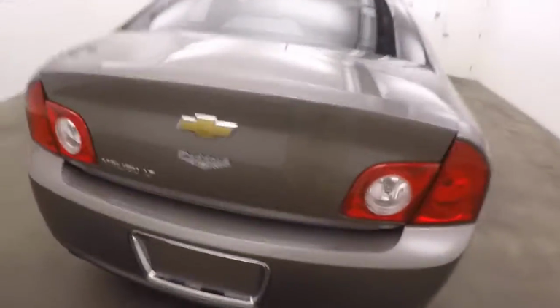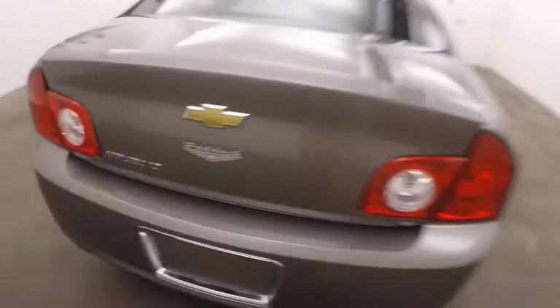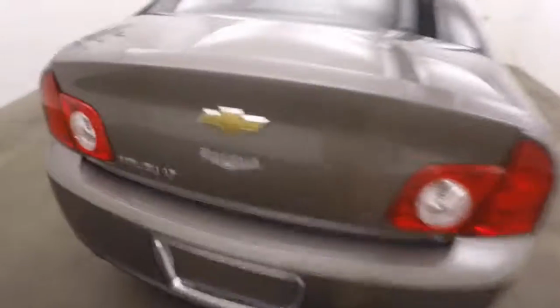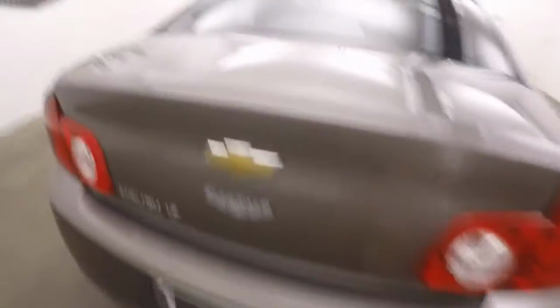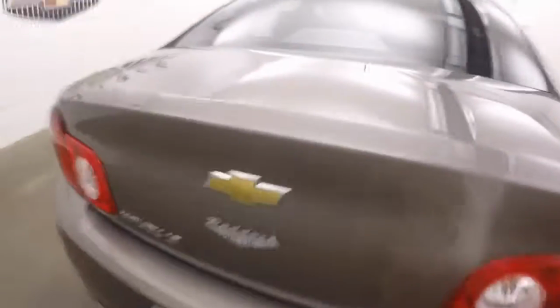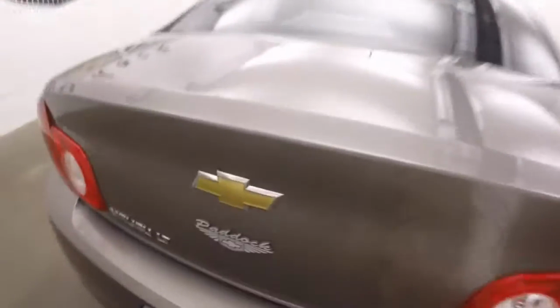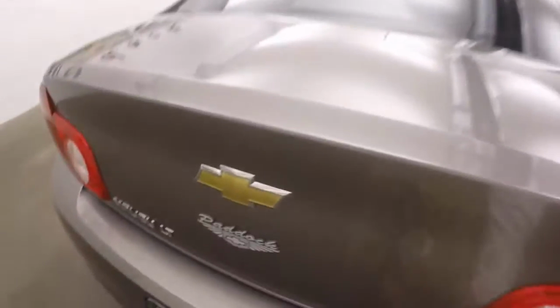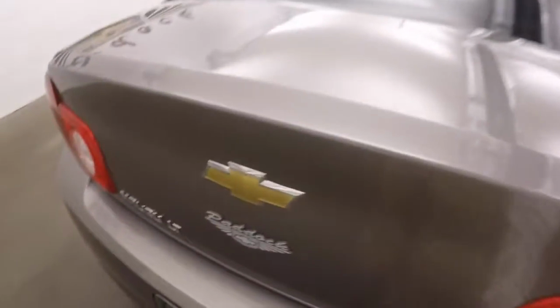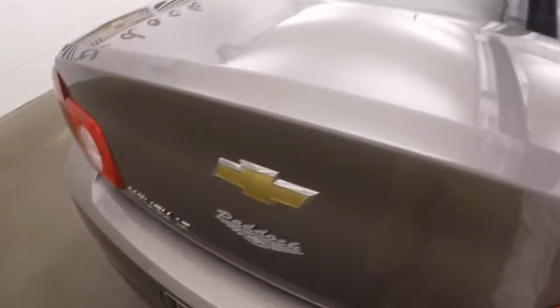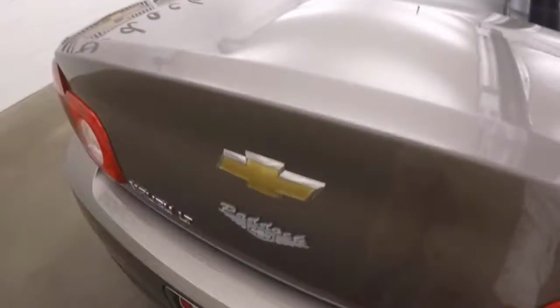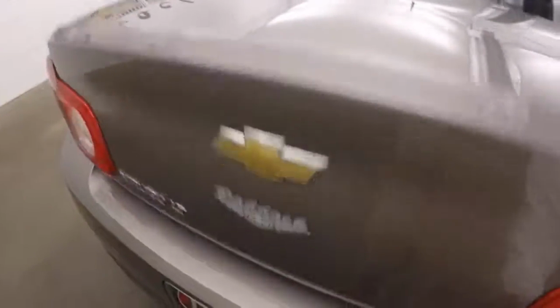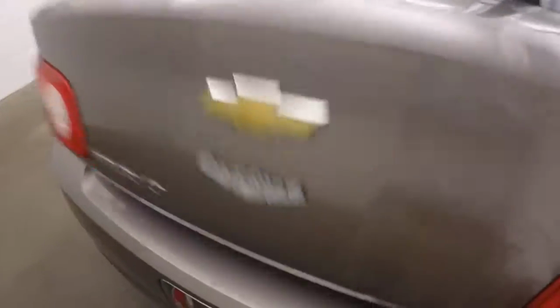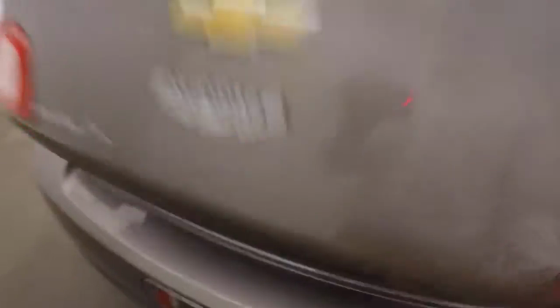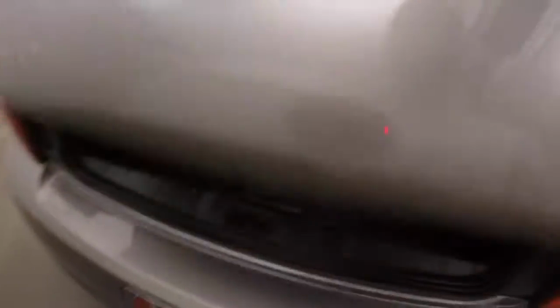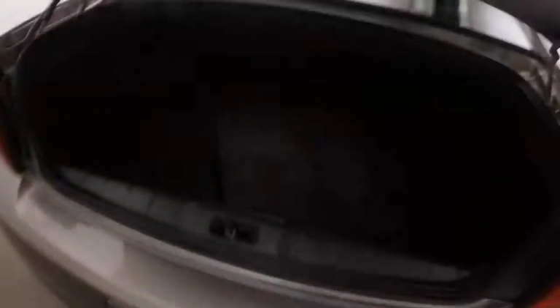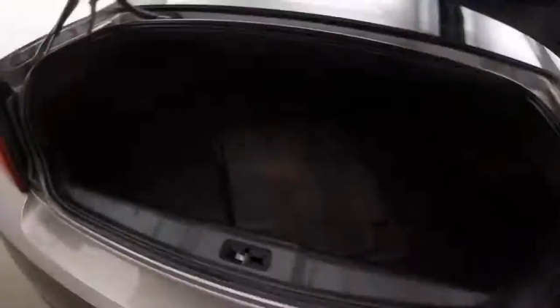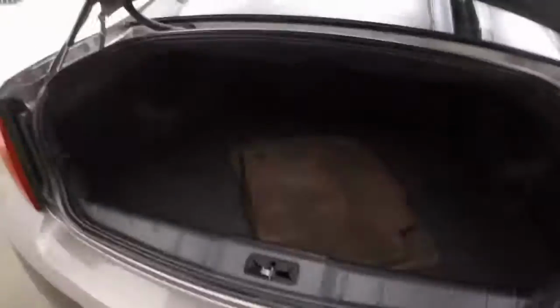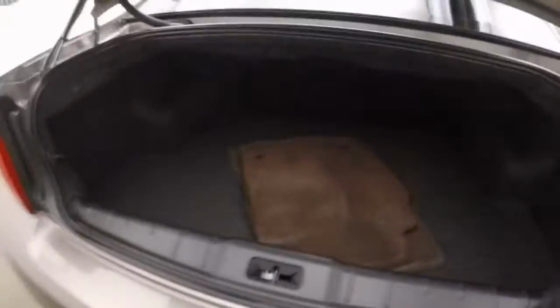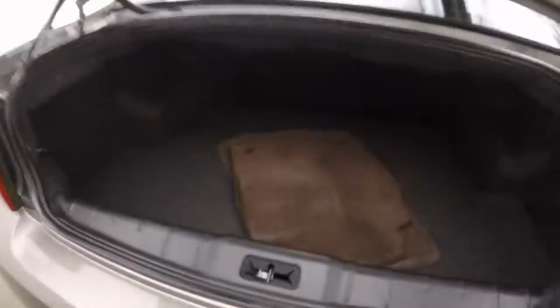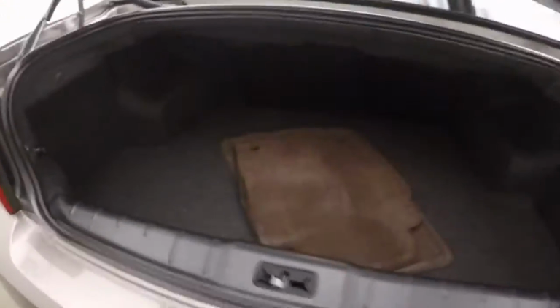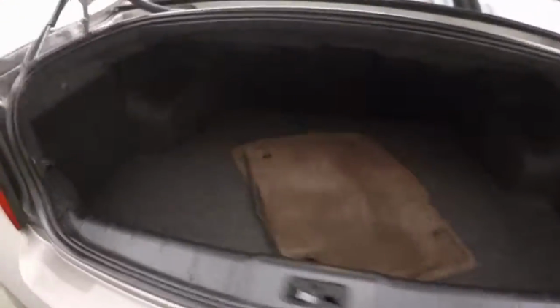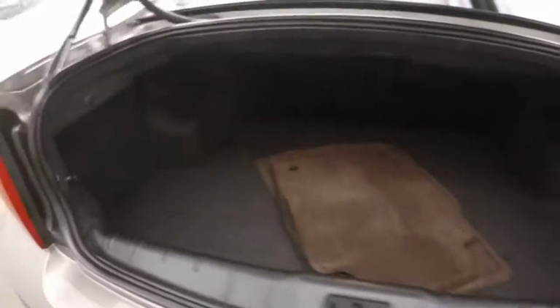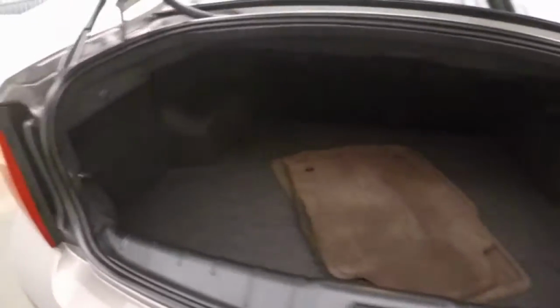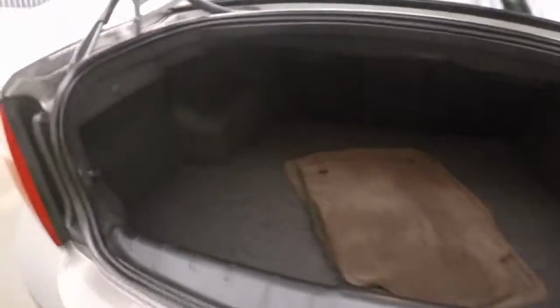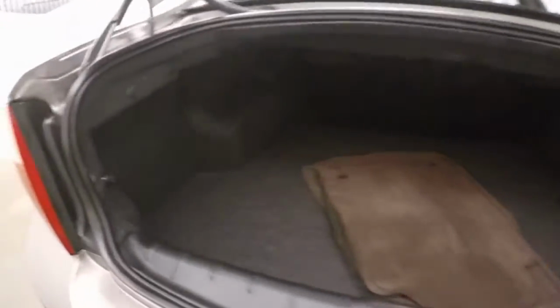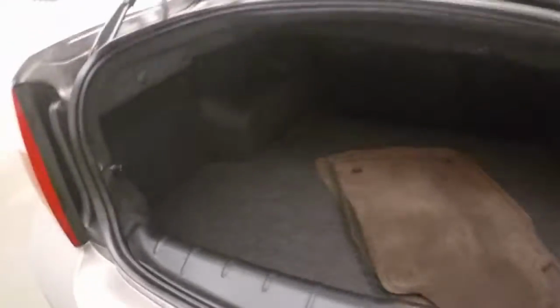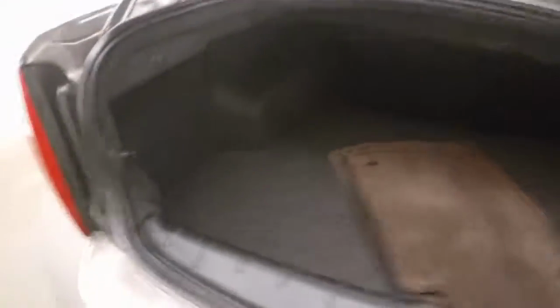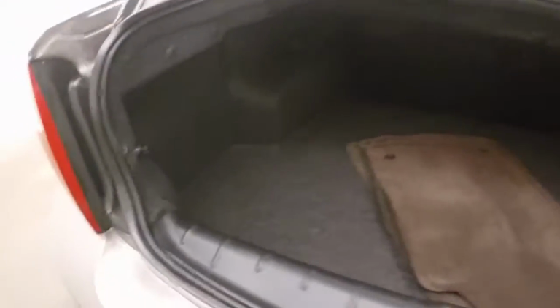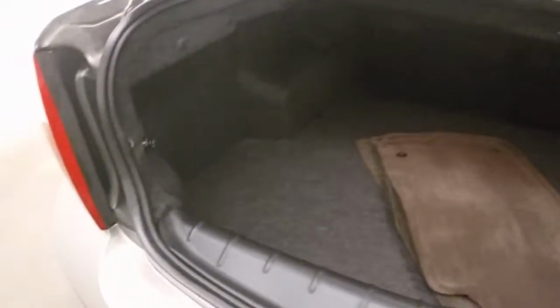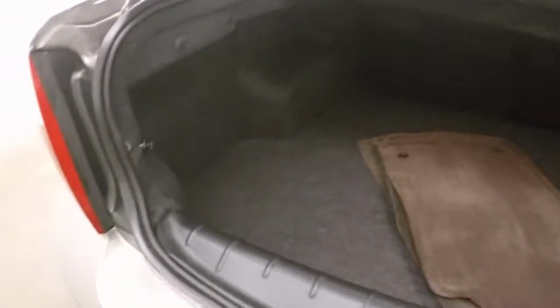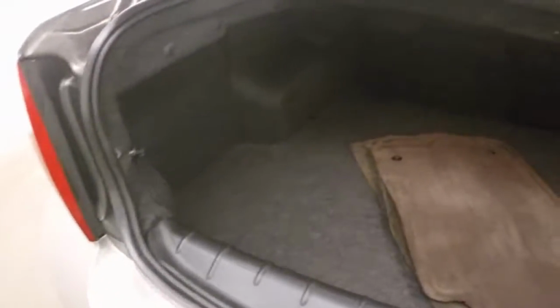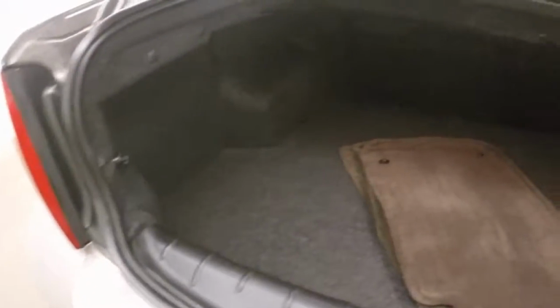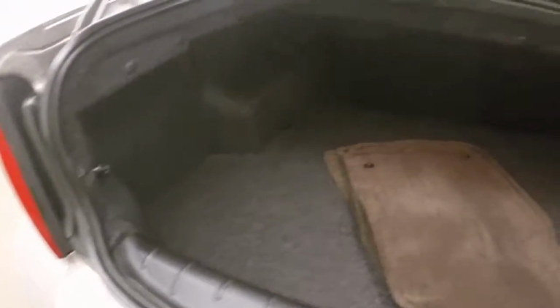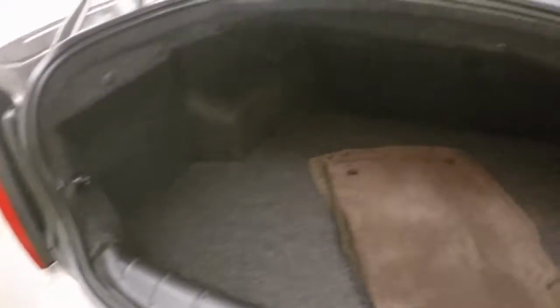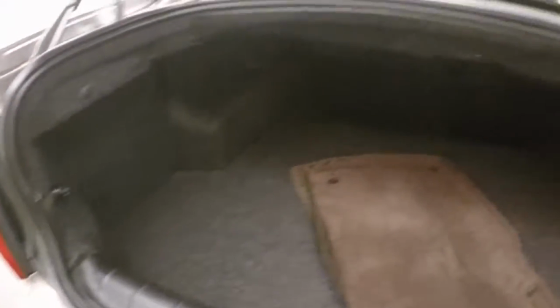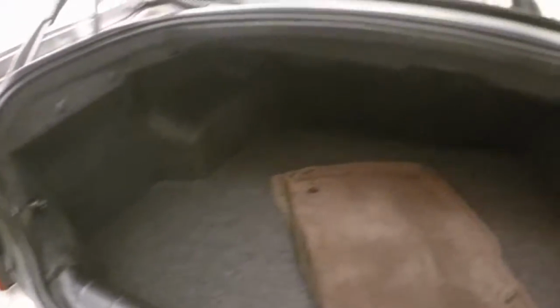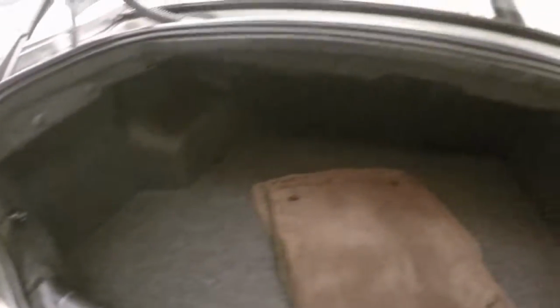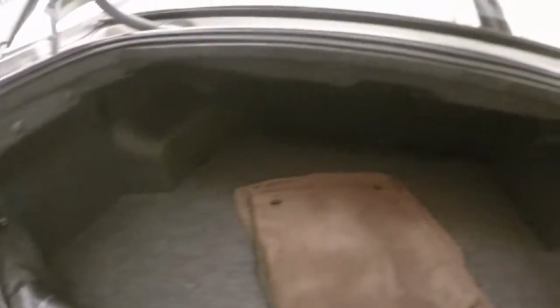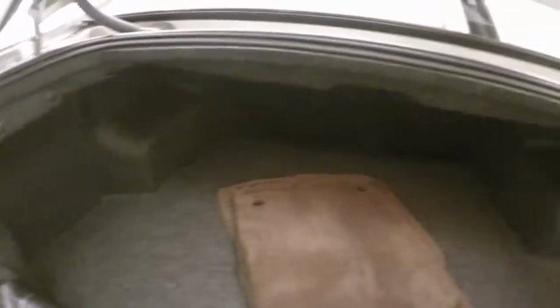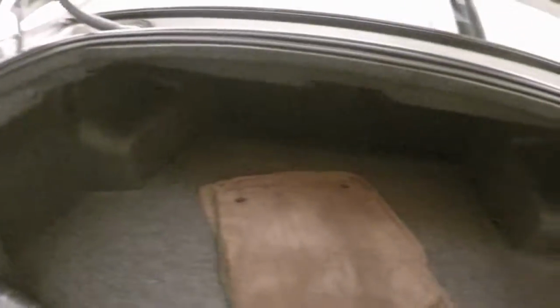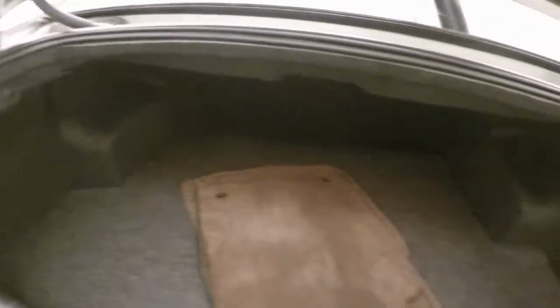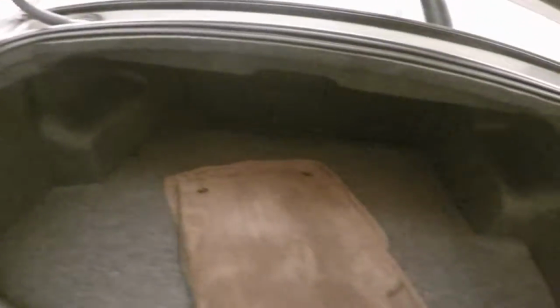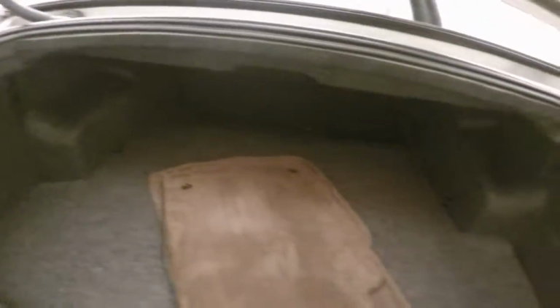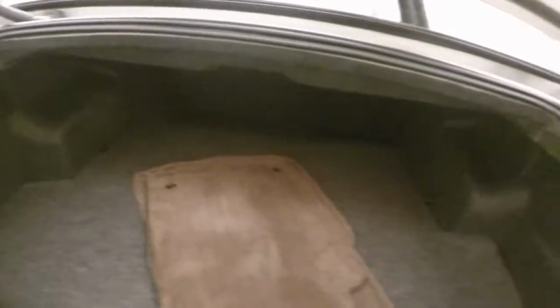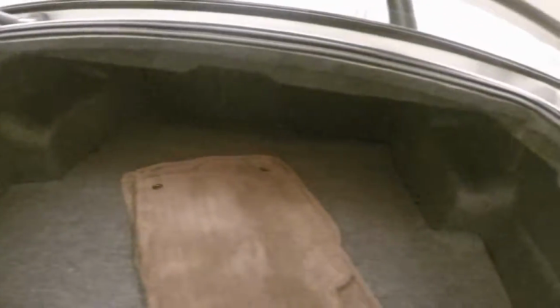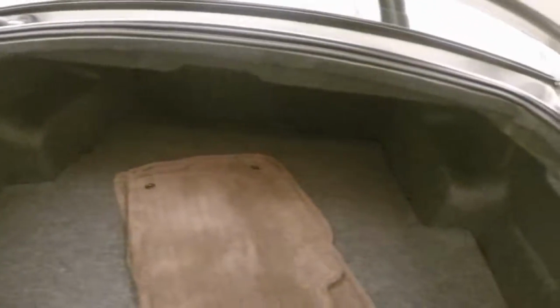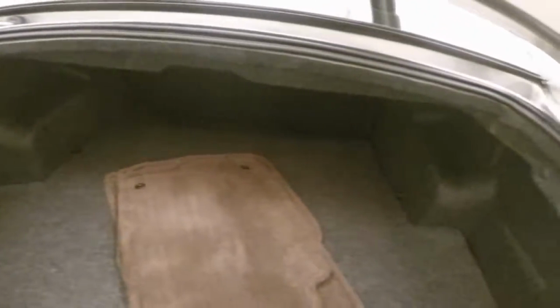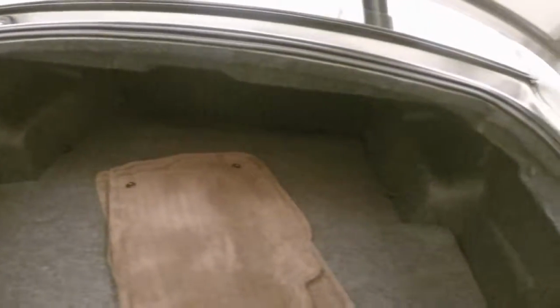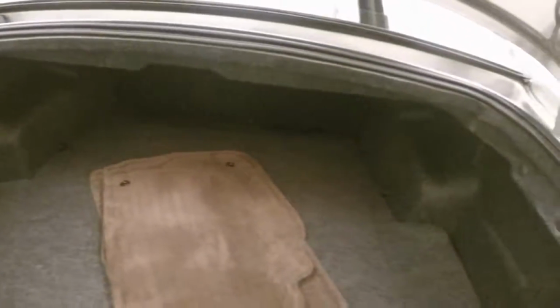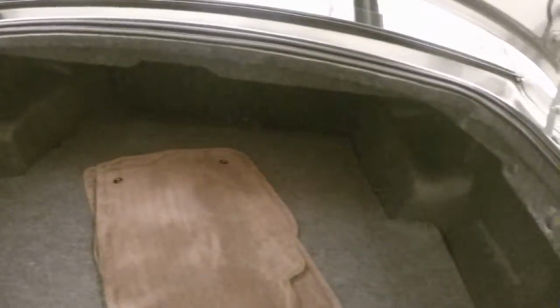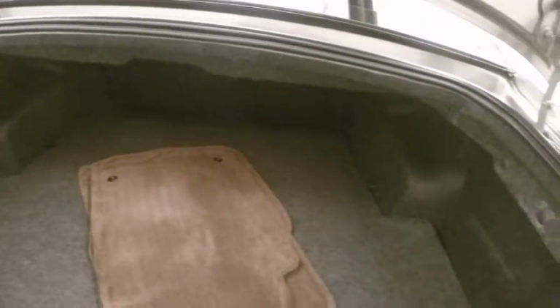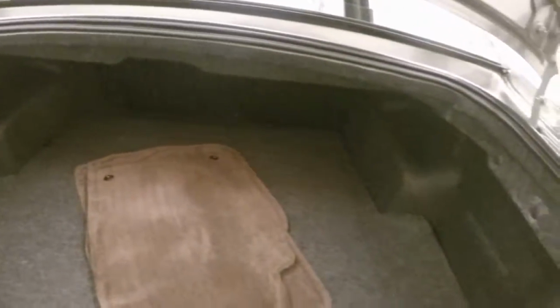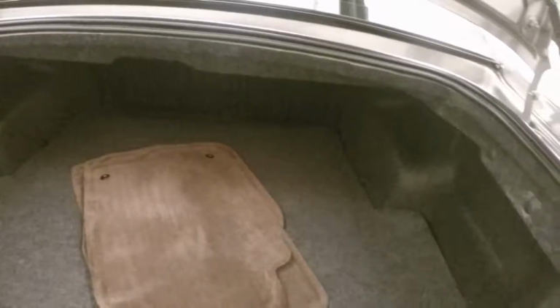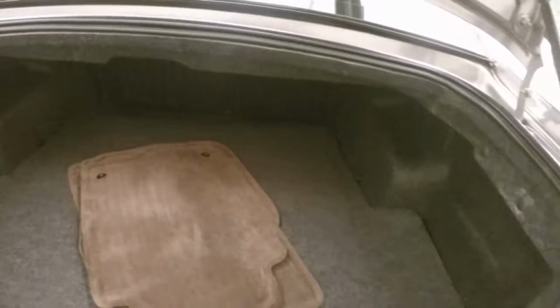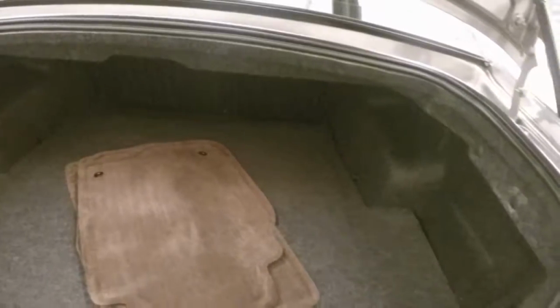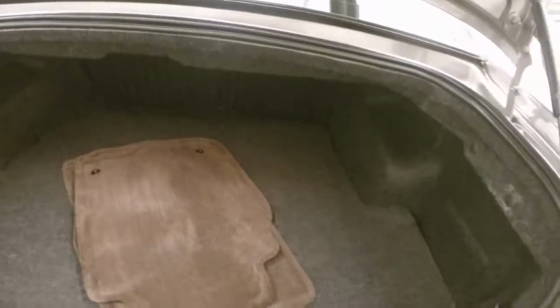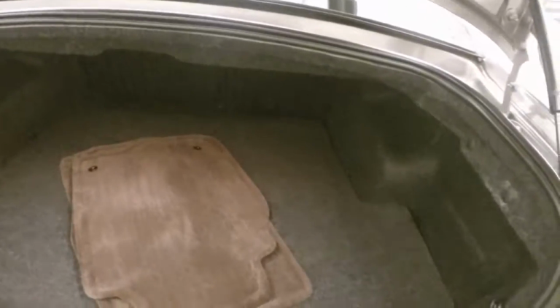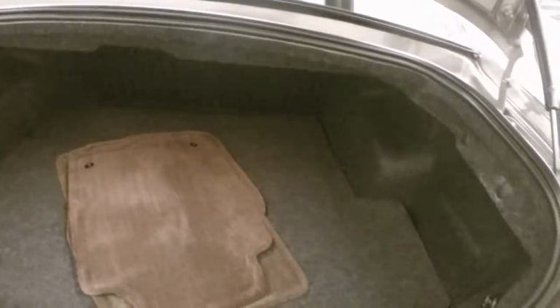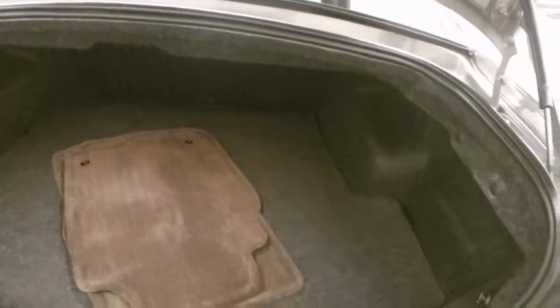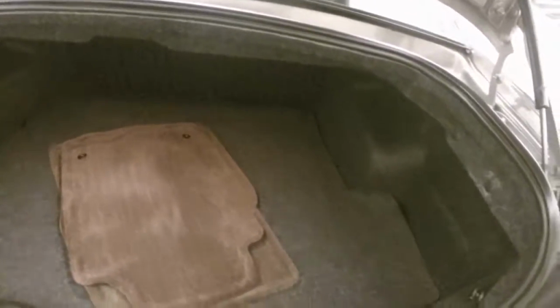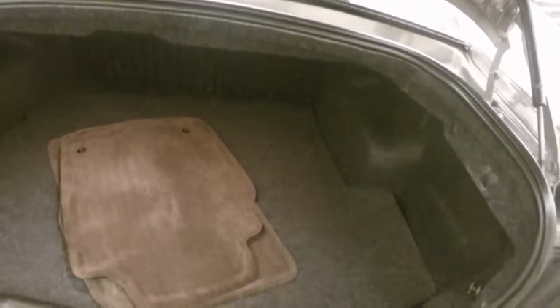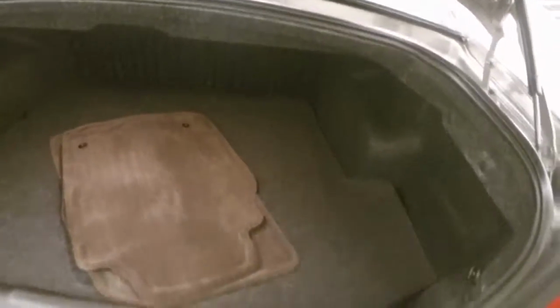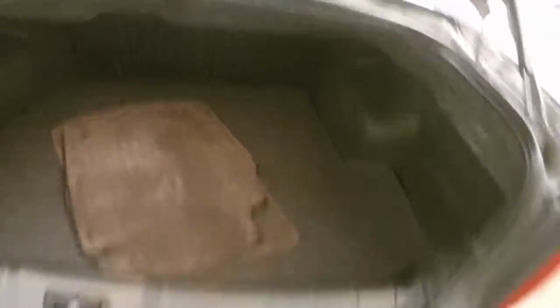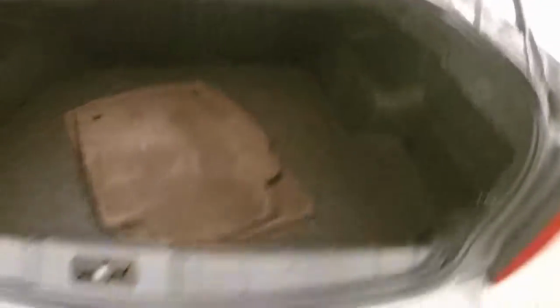Look inside the trunk — very clean. Tons of room.